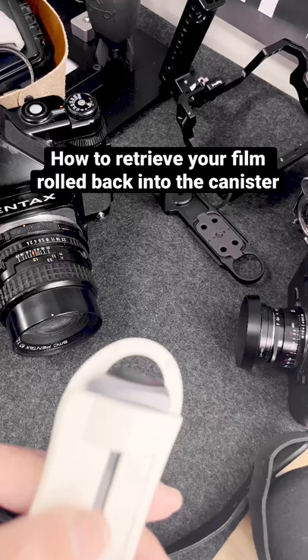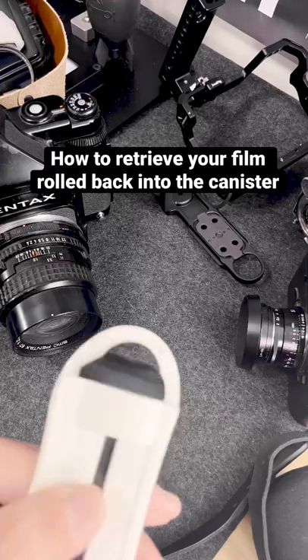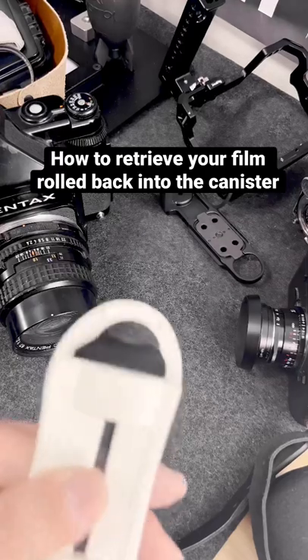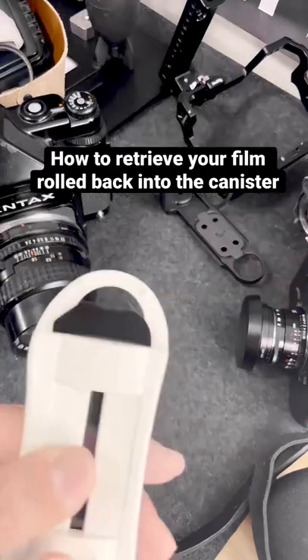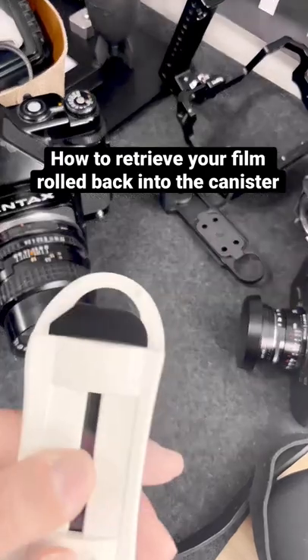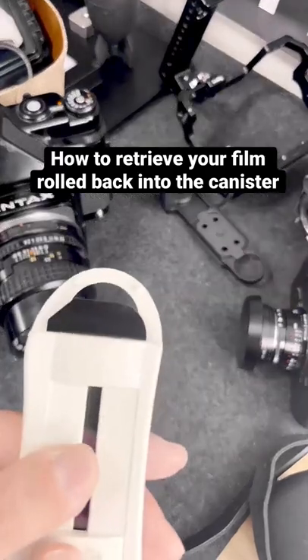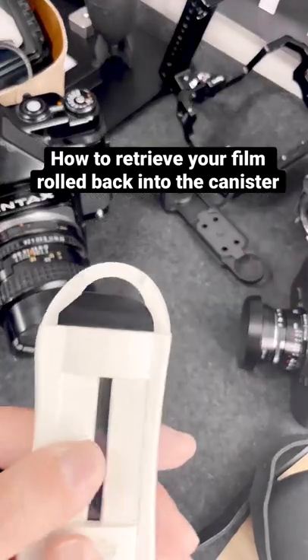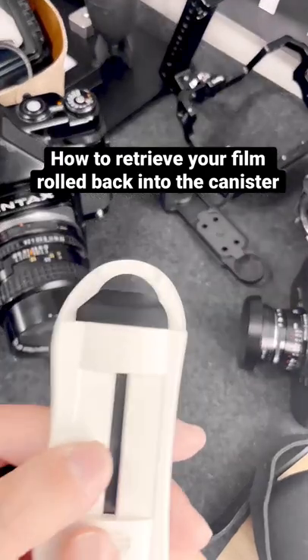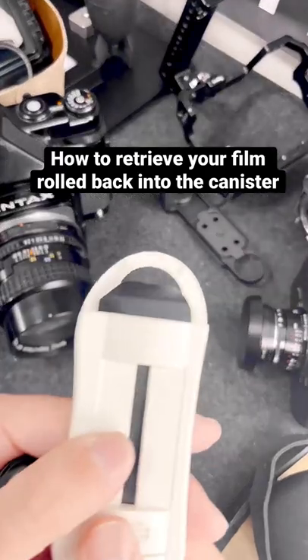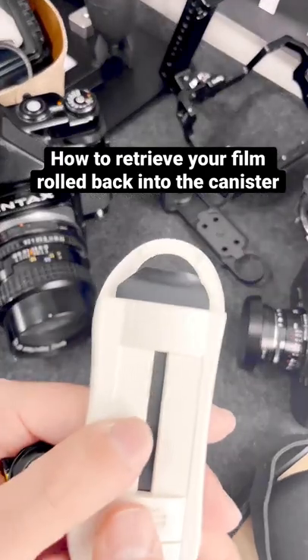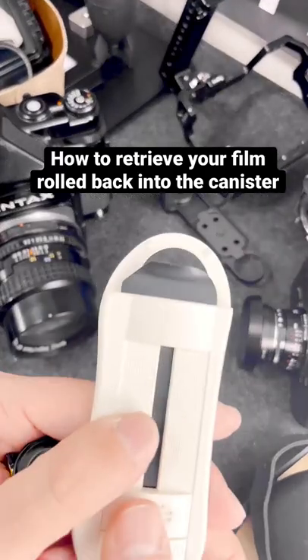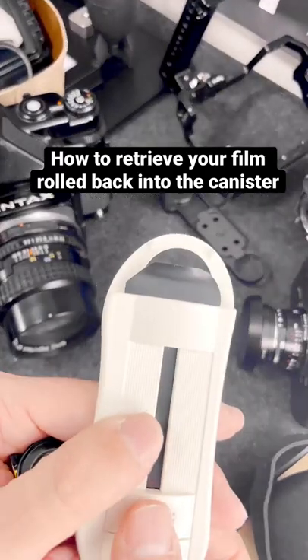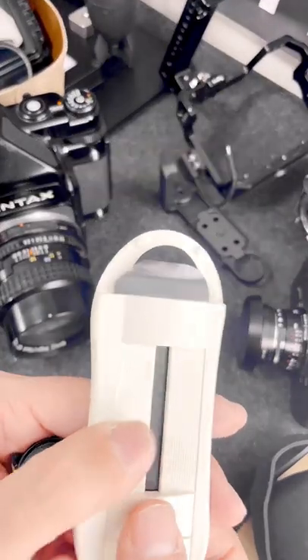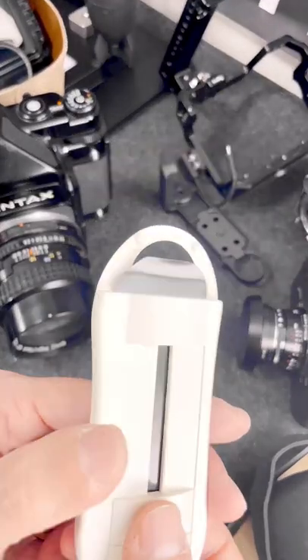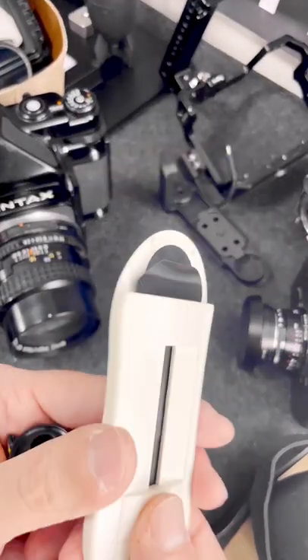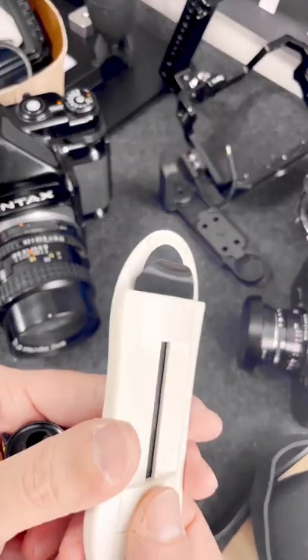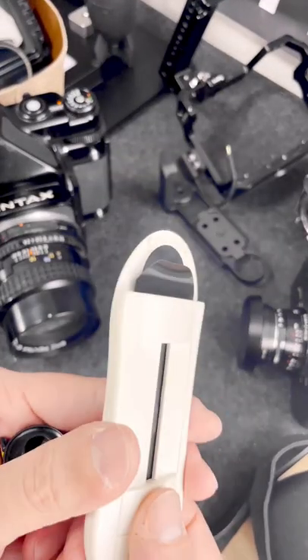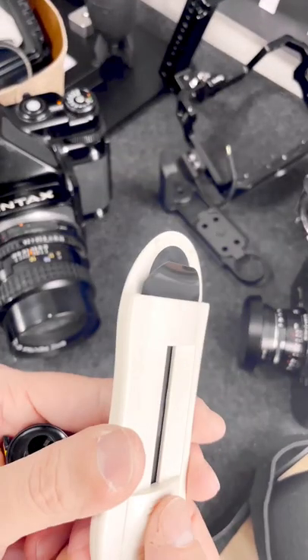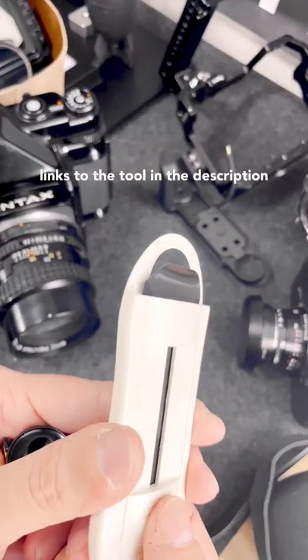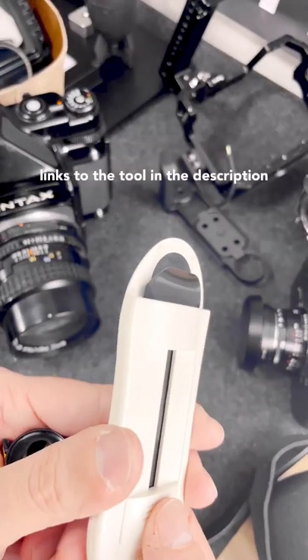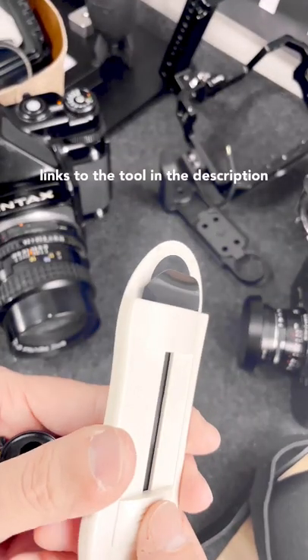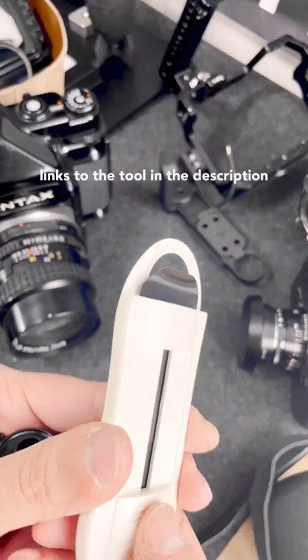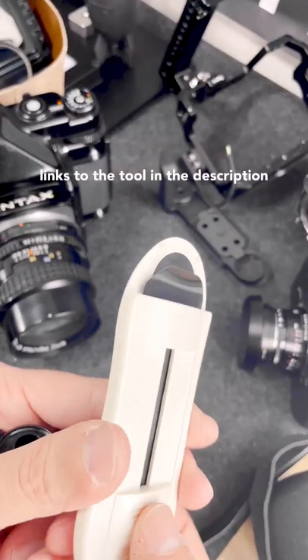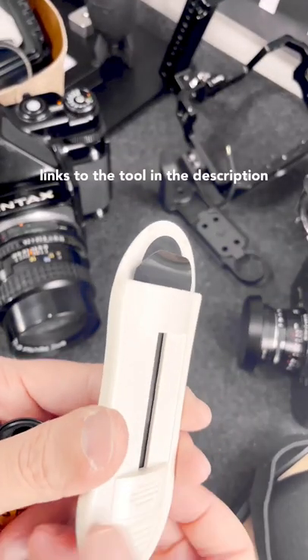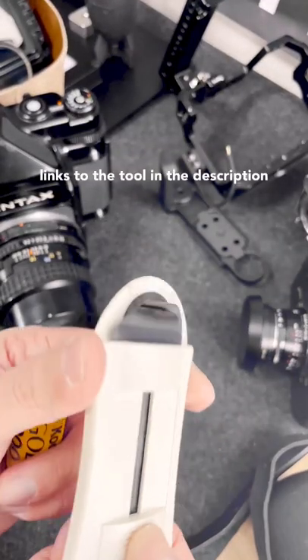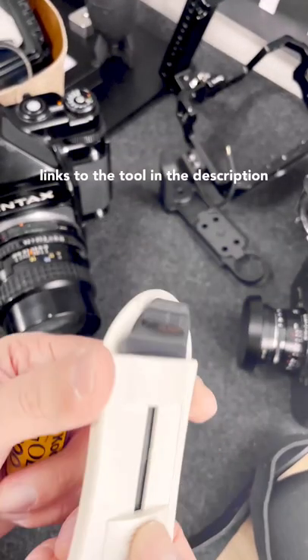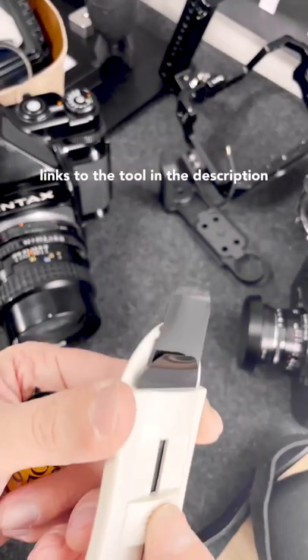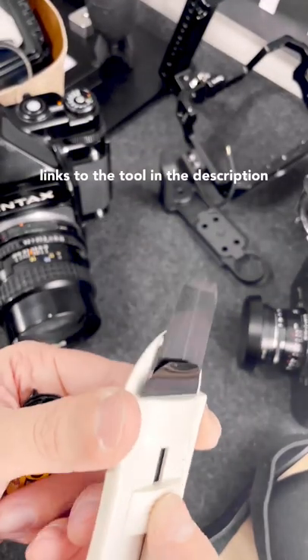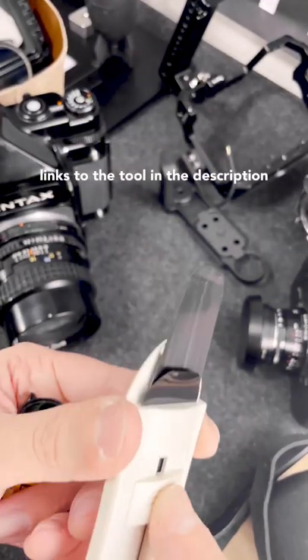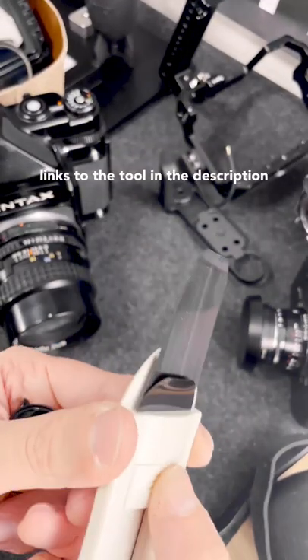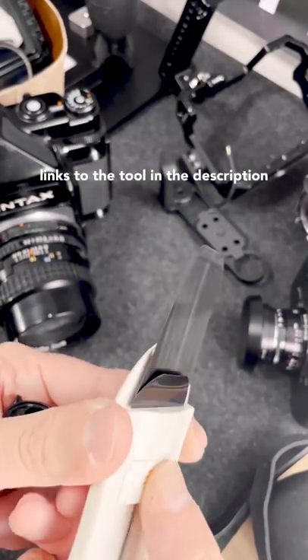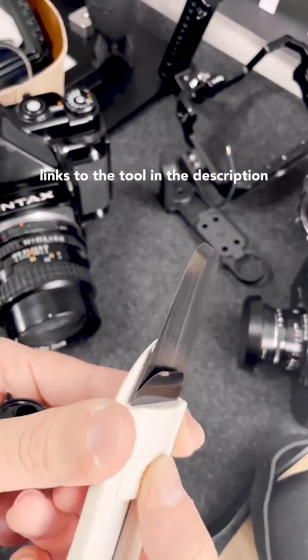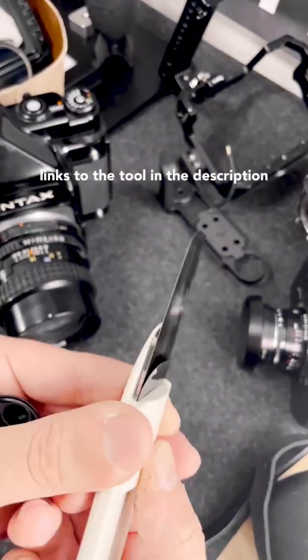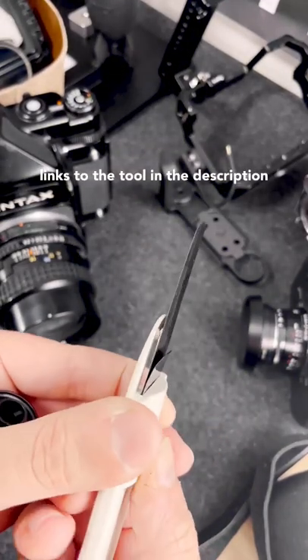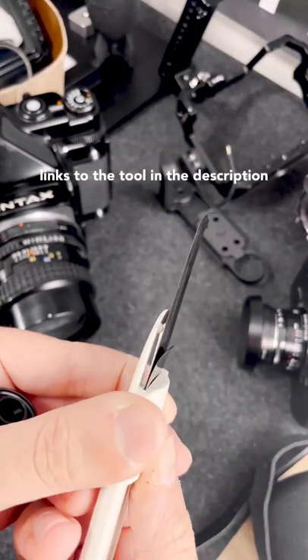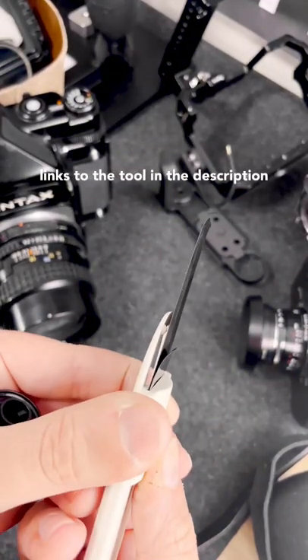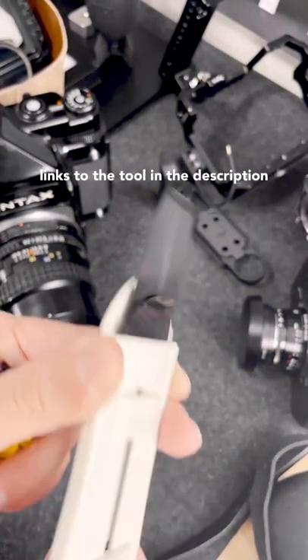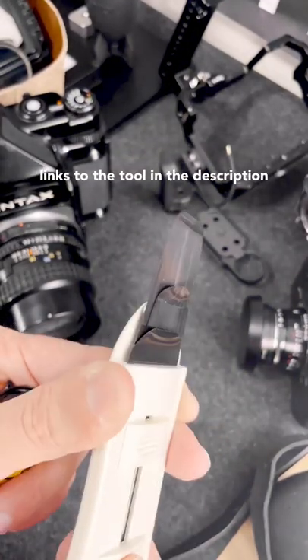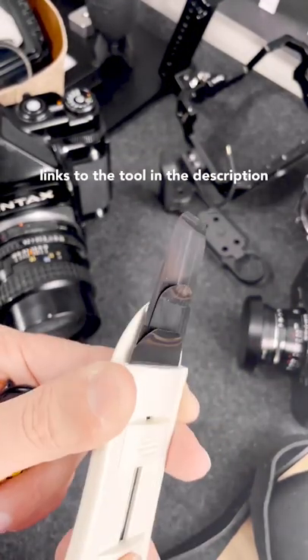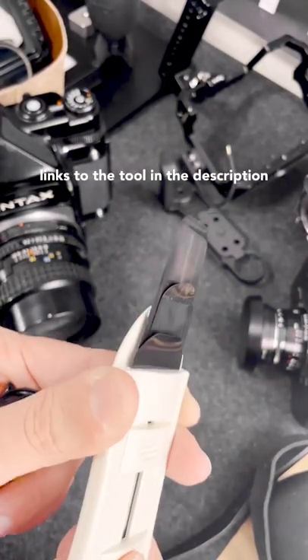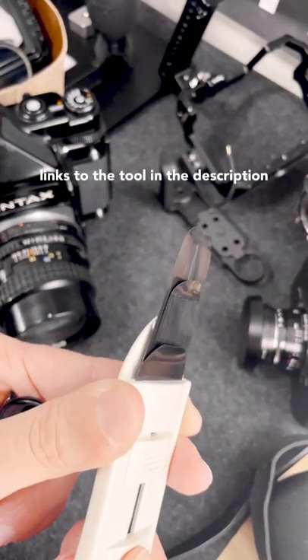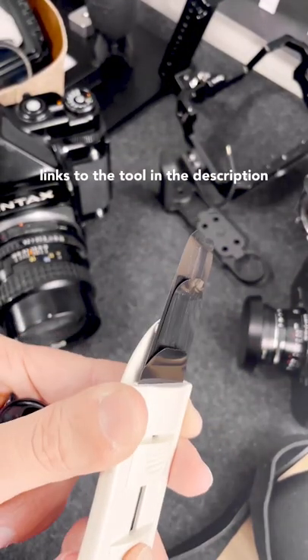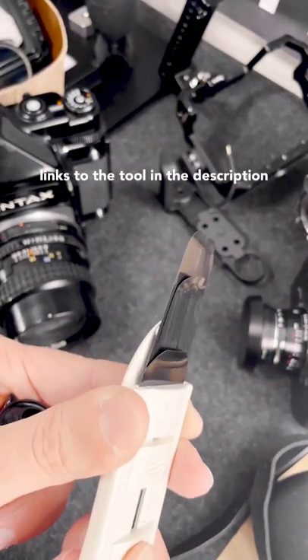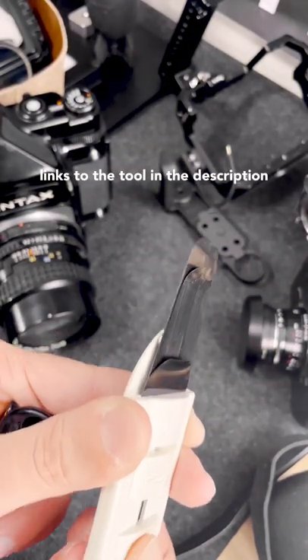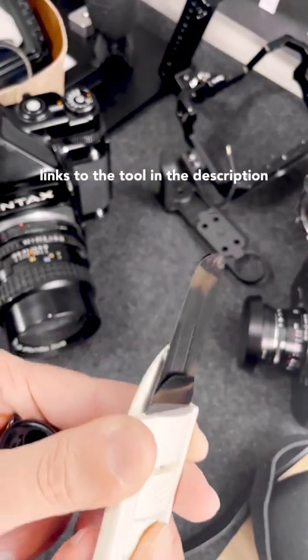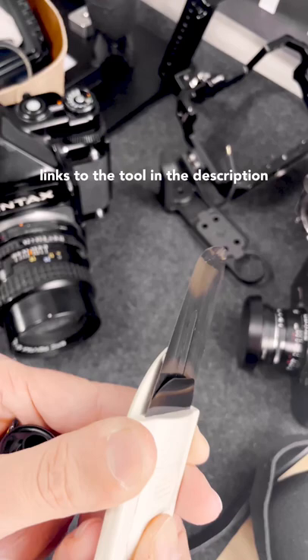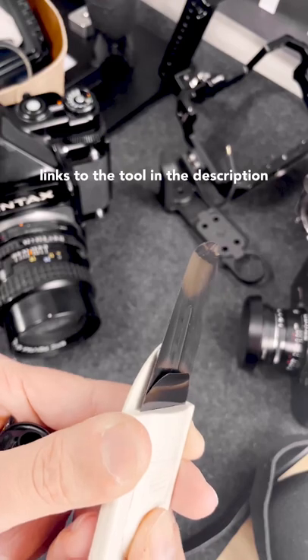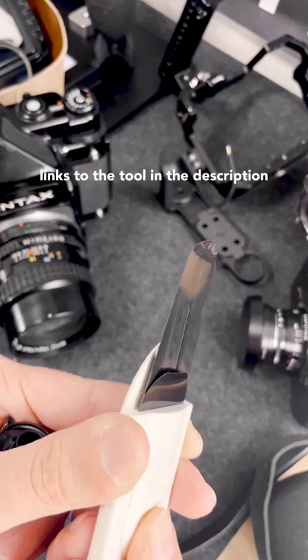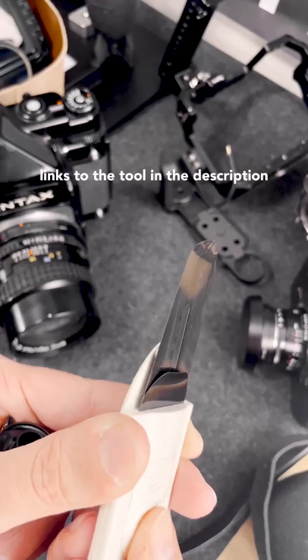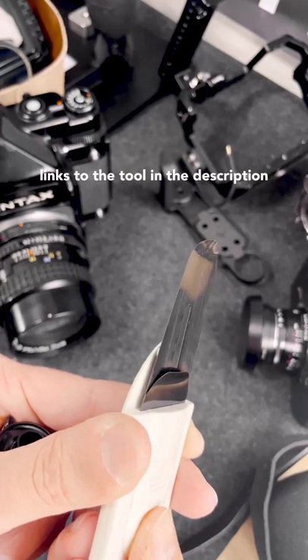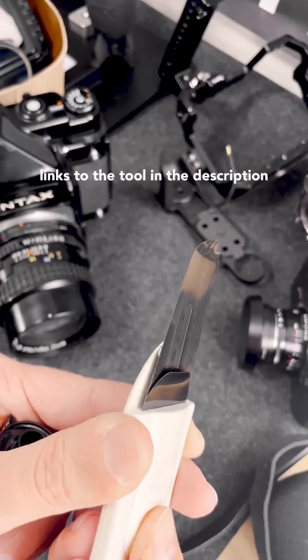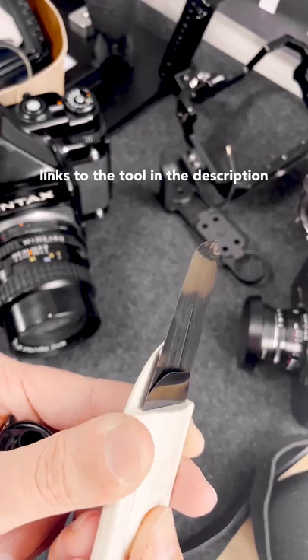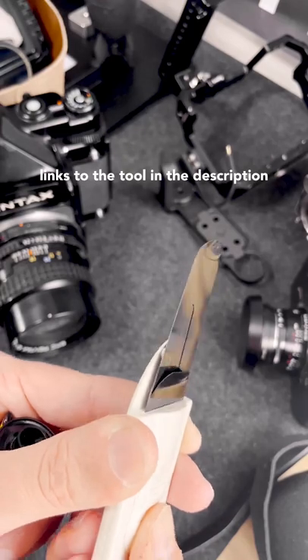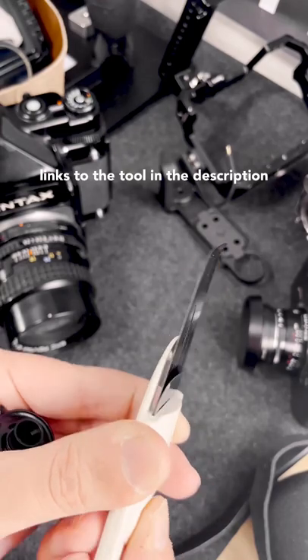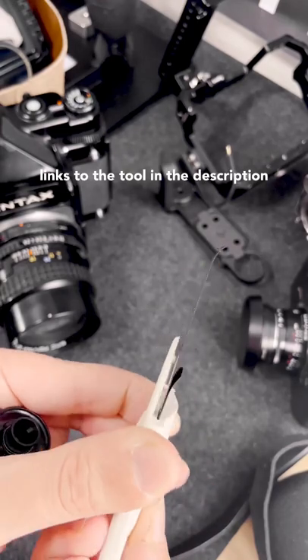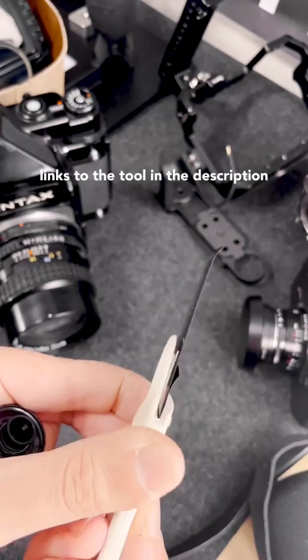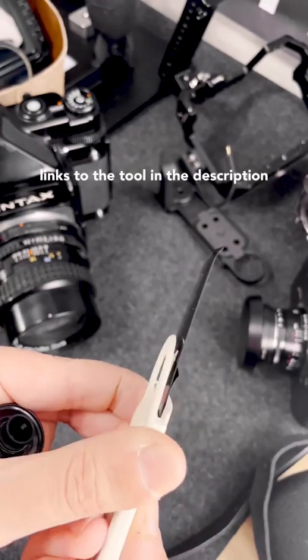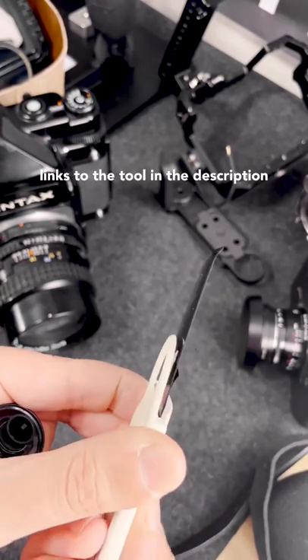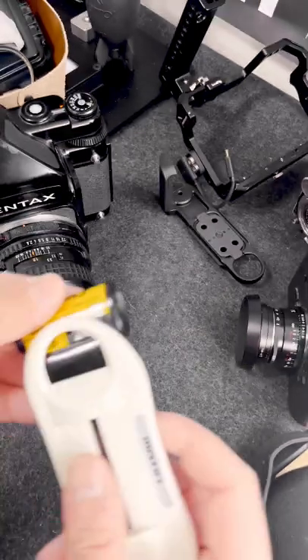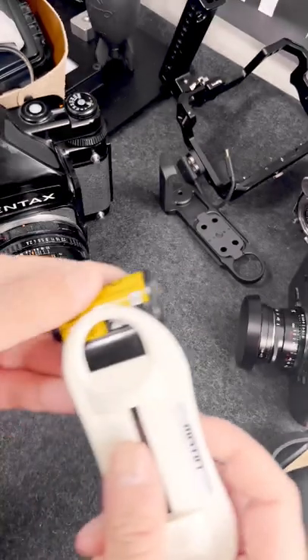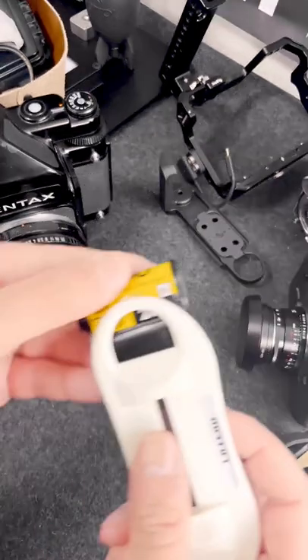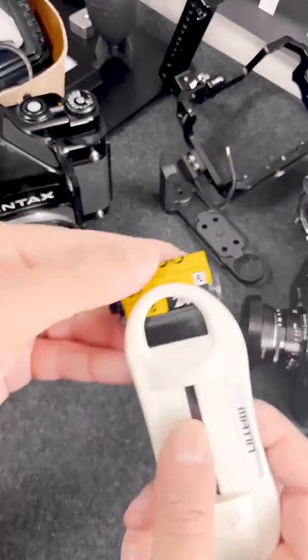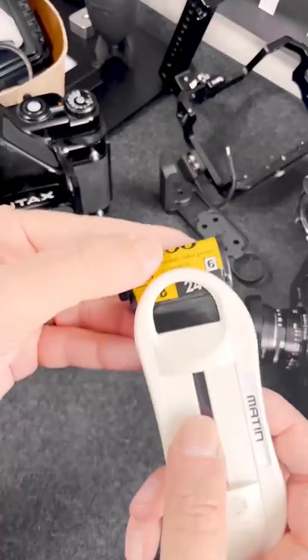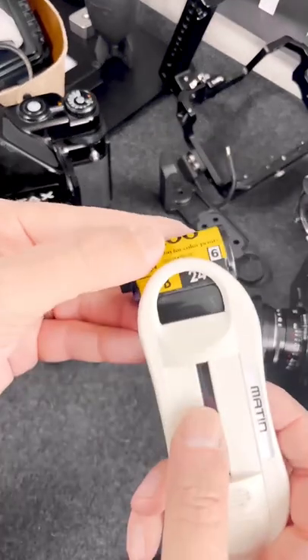Film is expensive these days, so if you accidentally roll your film back into the canister, here is a tool that can get it back out.